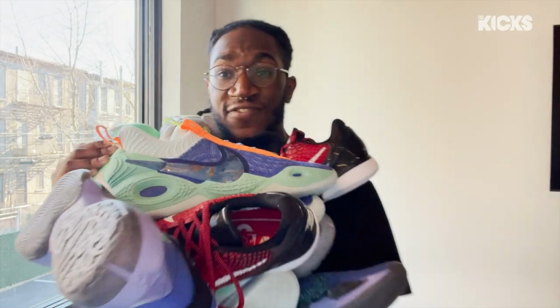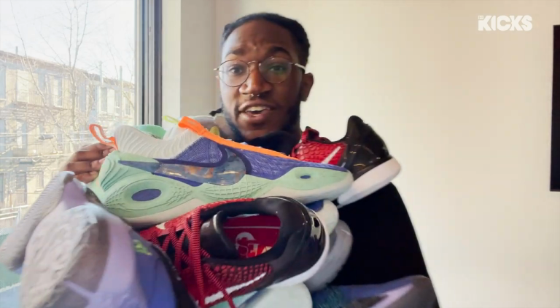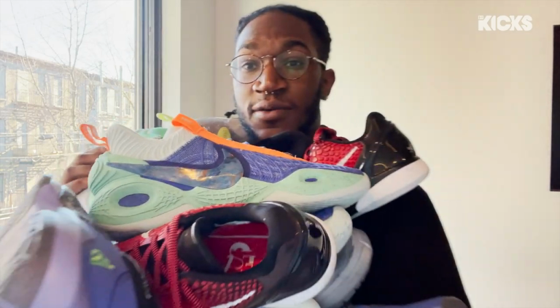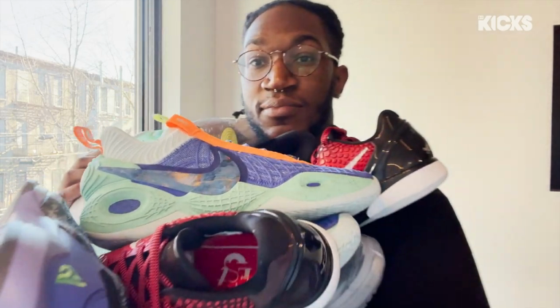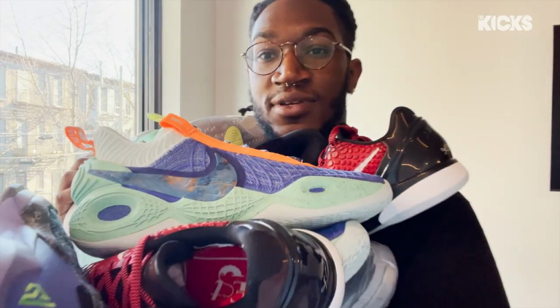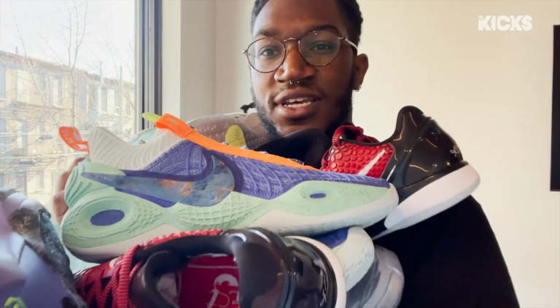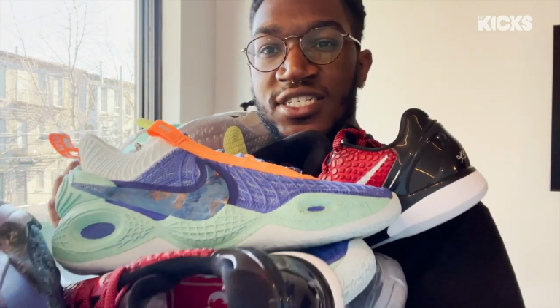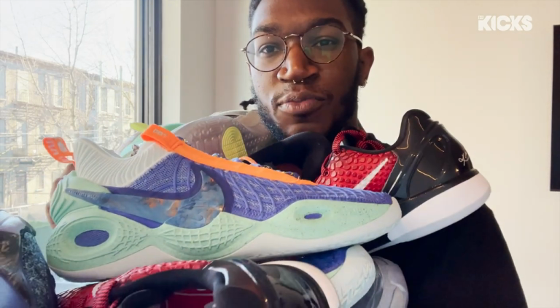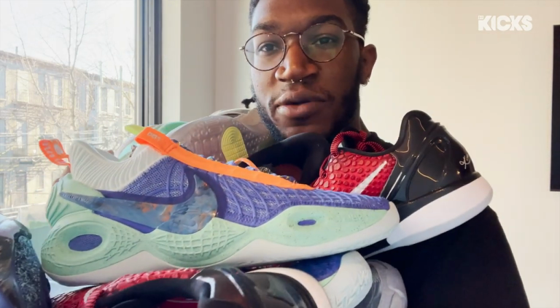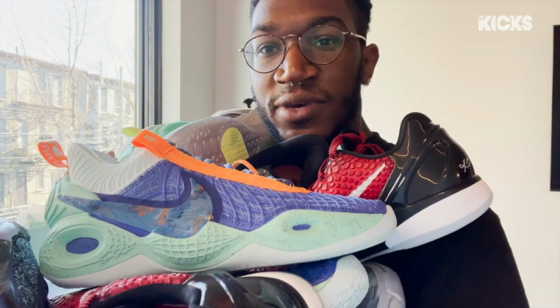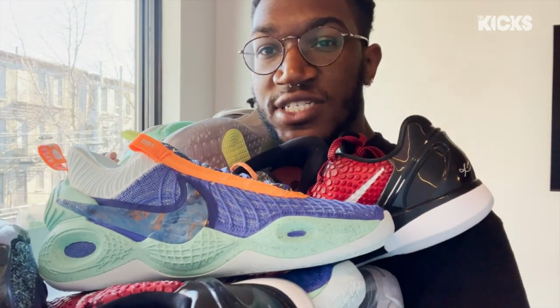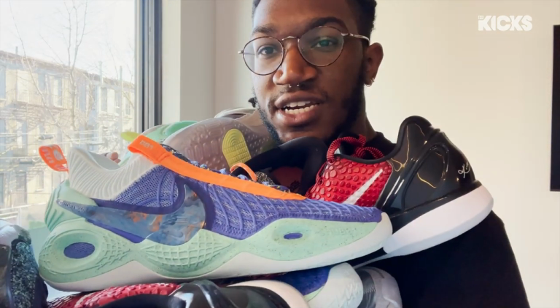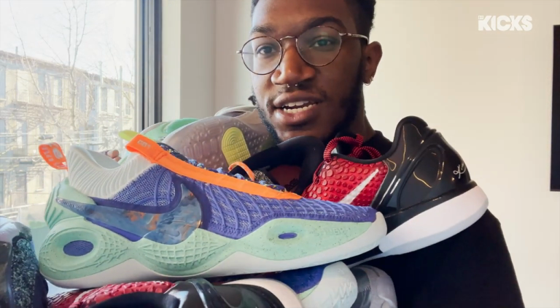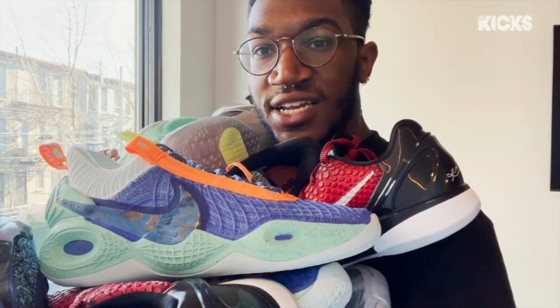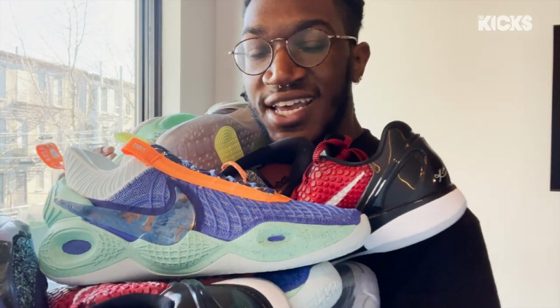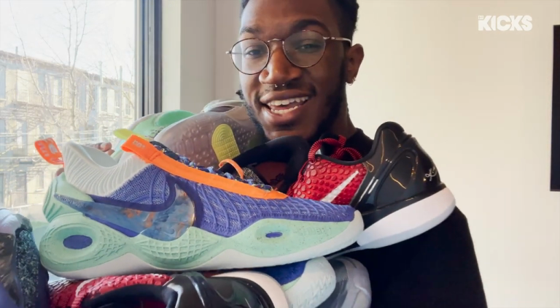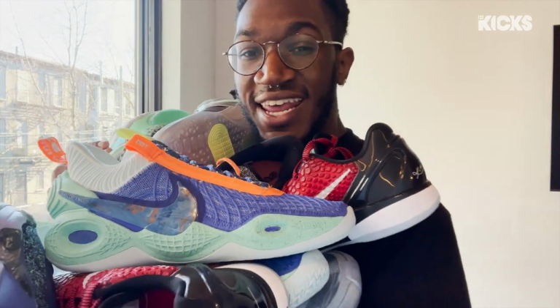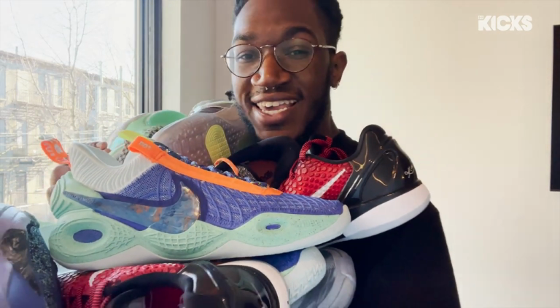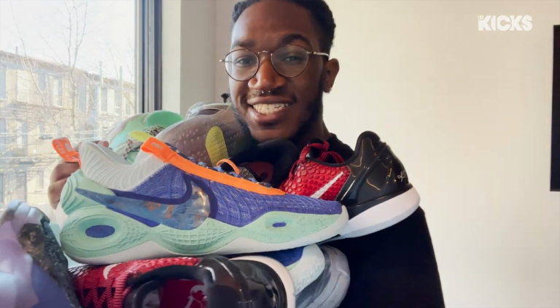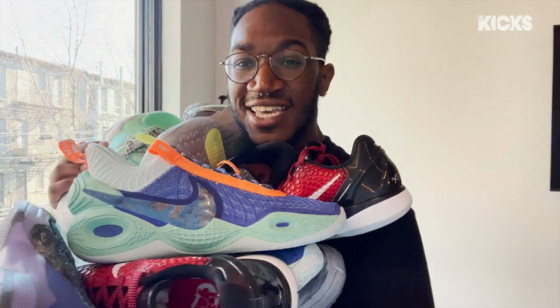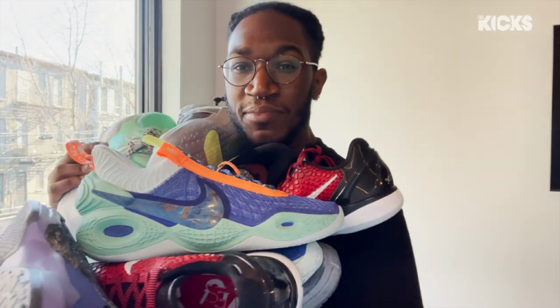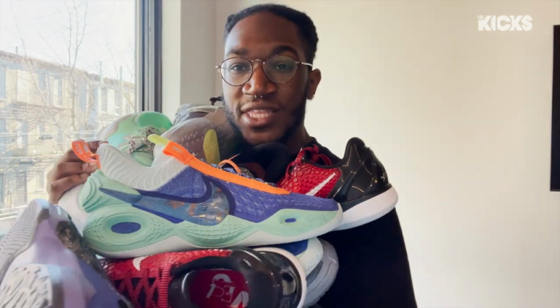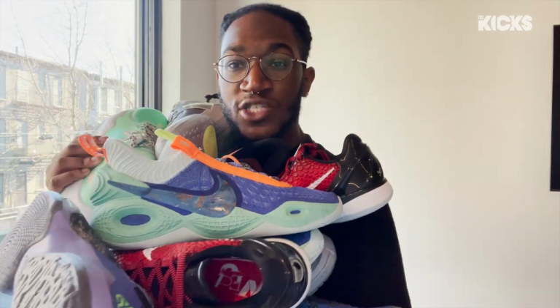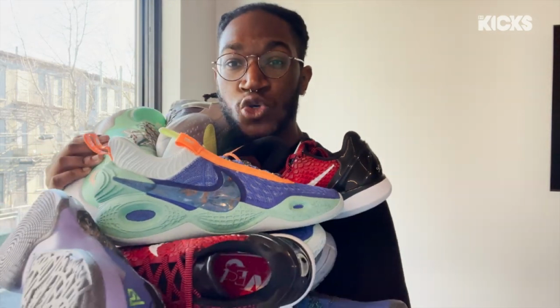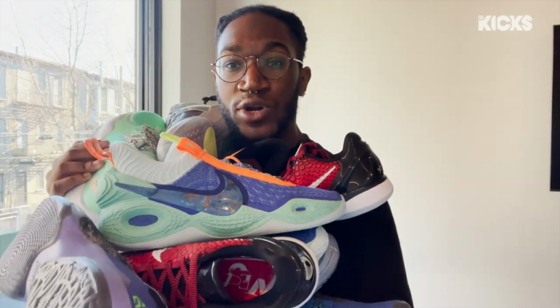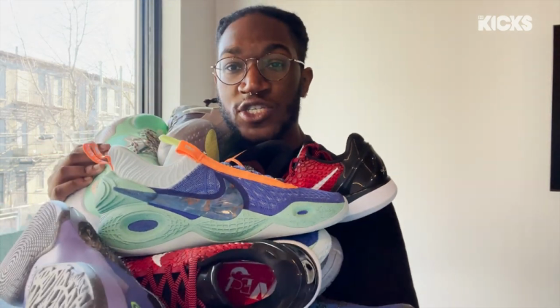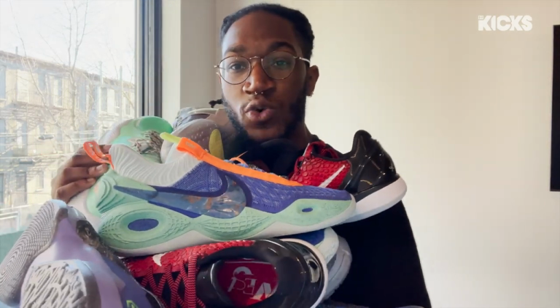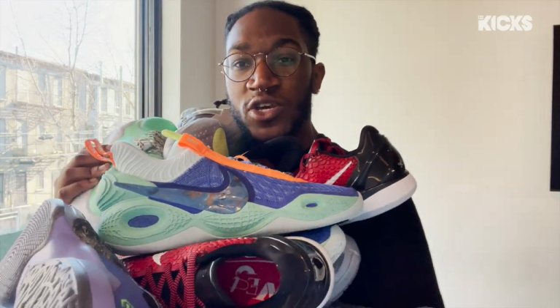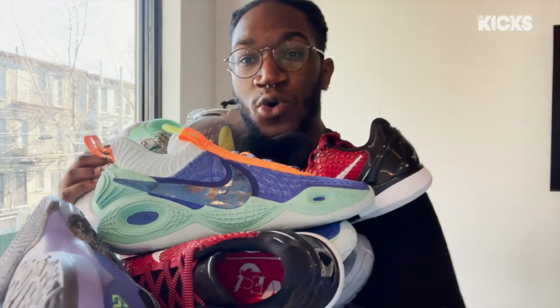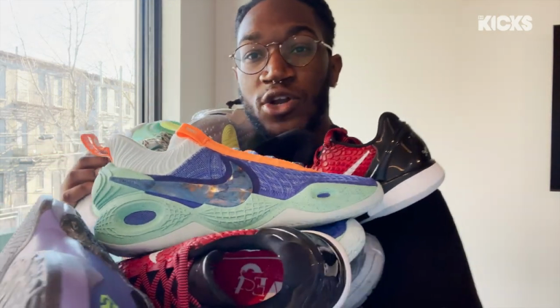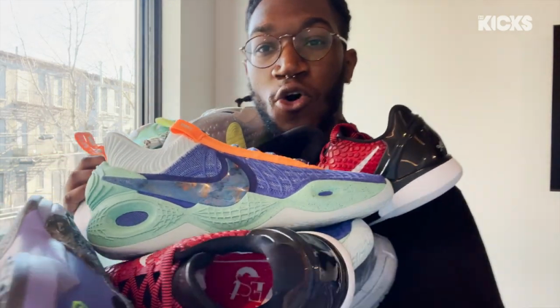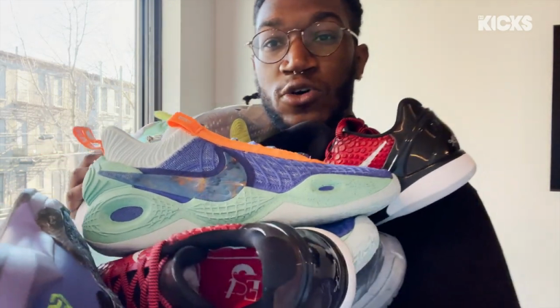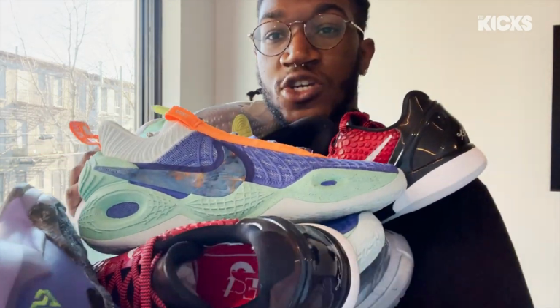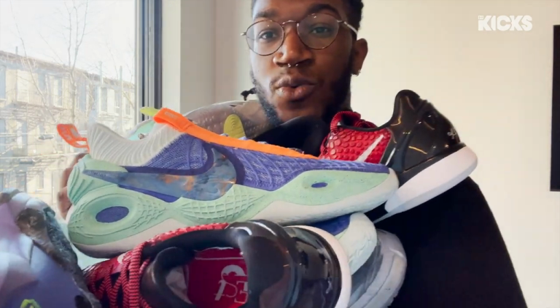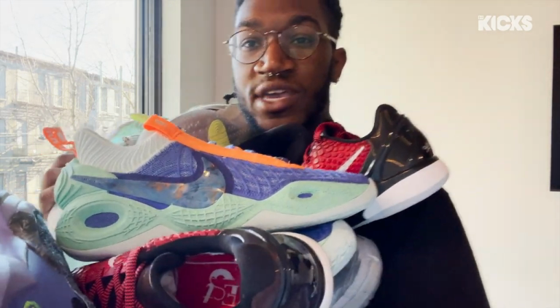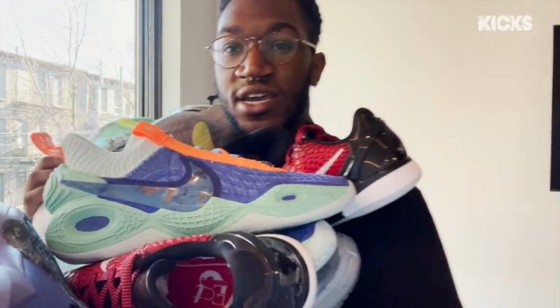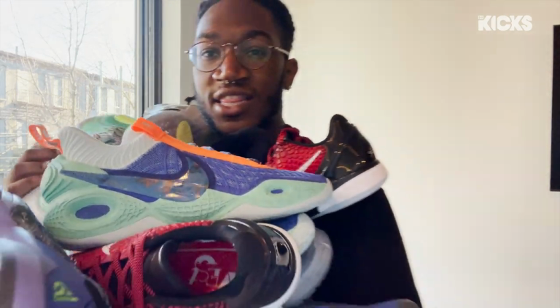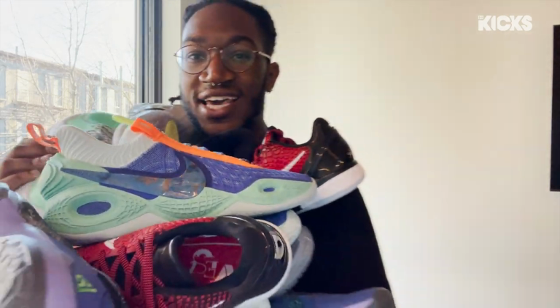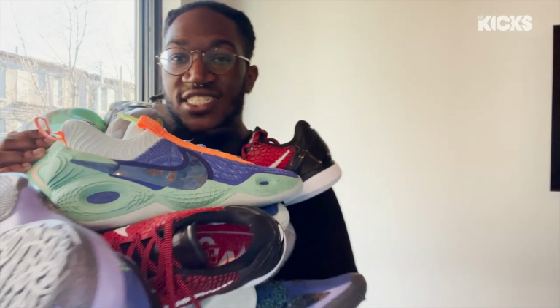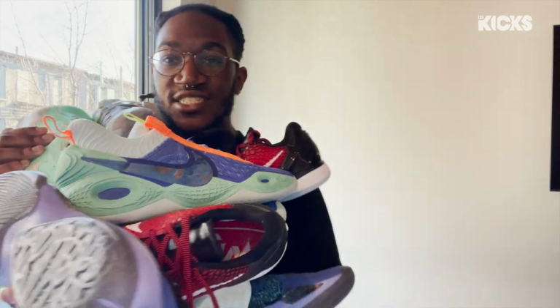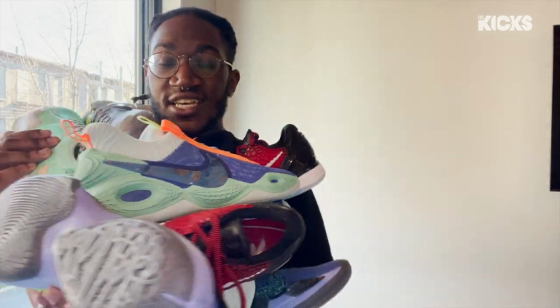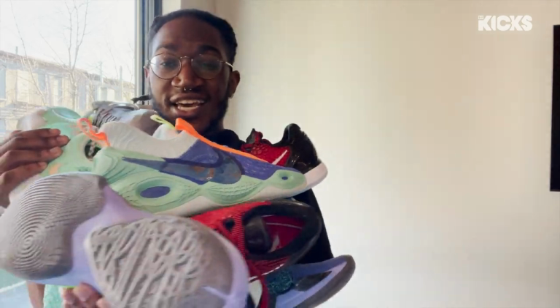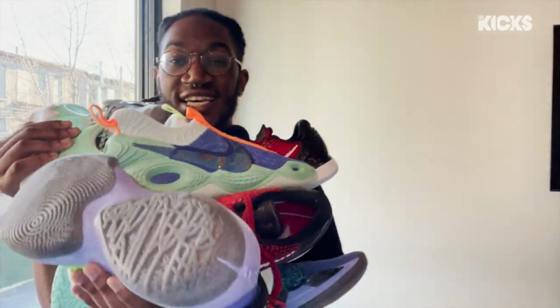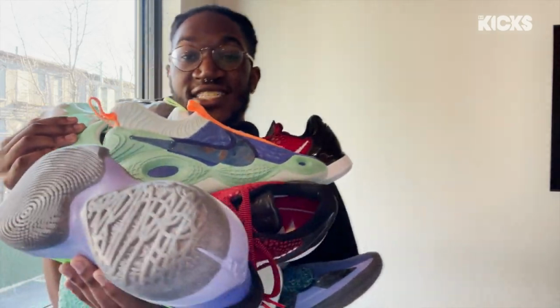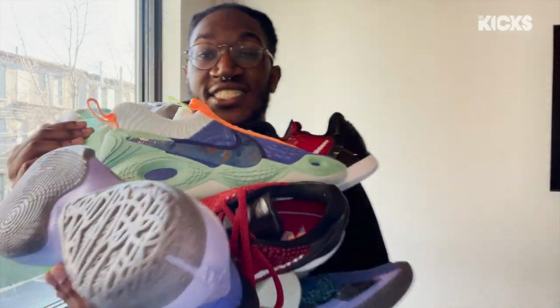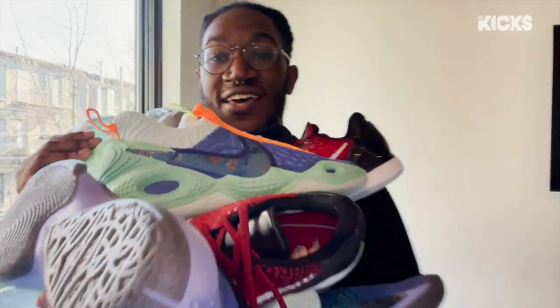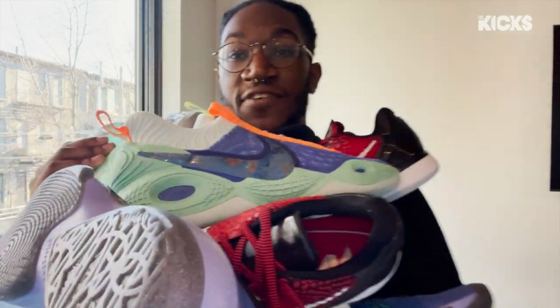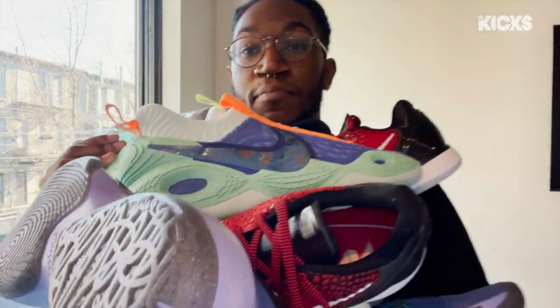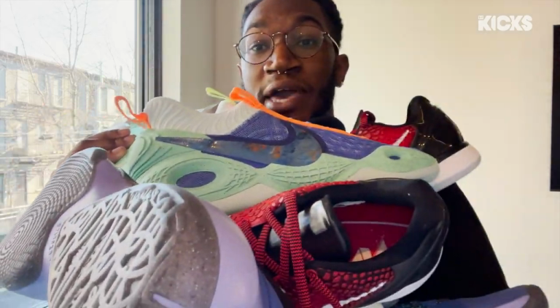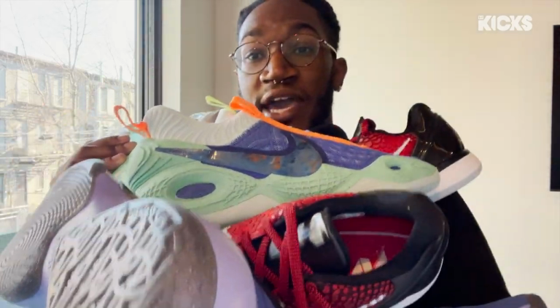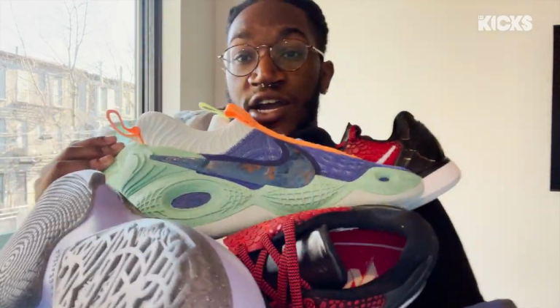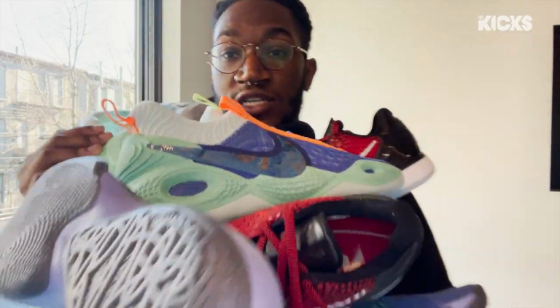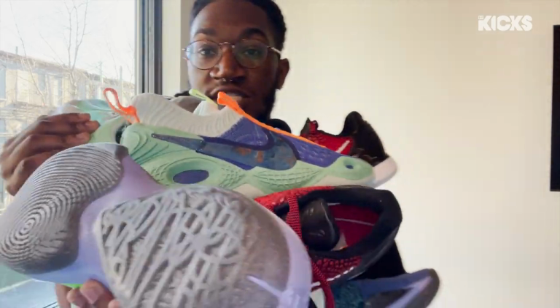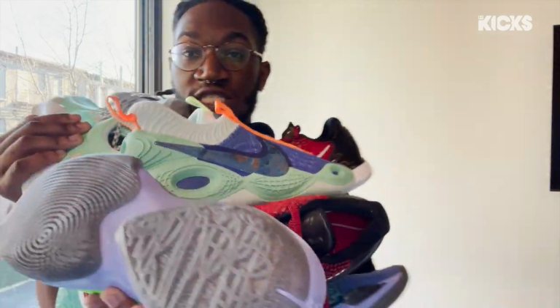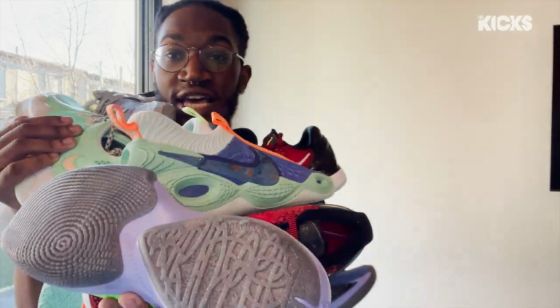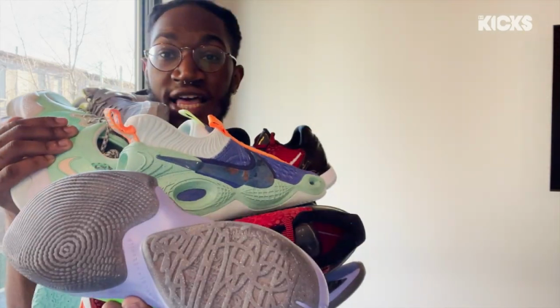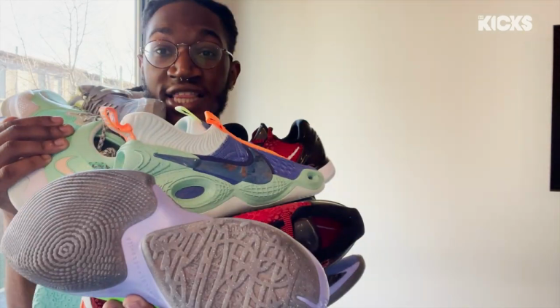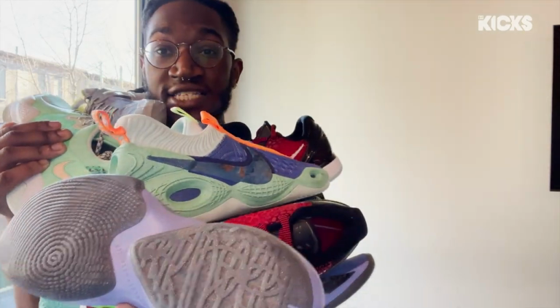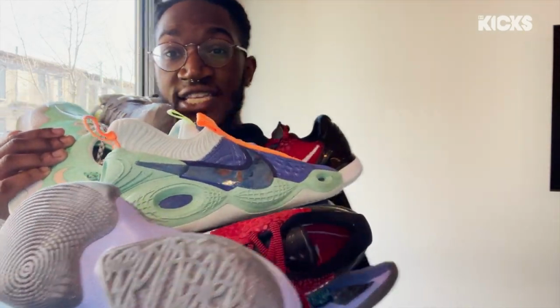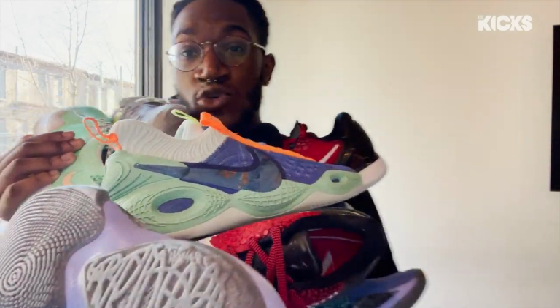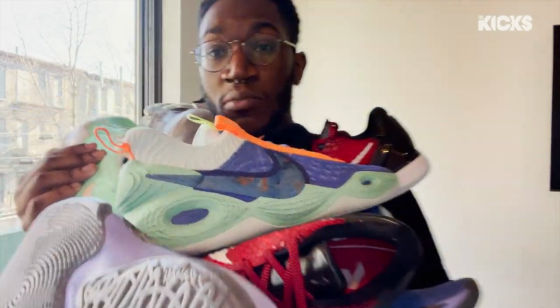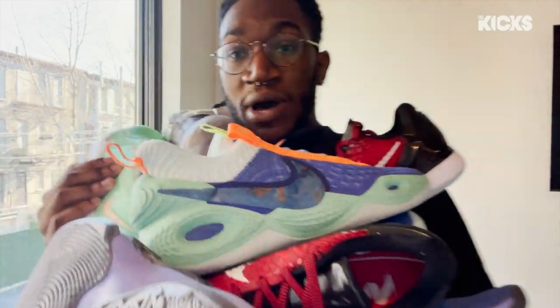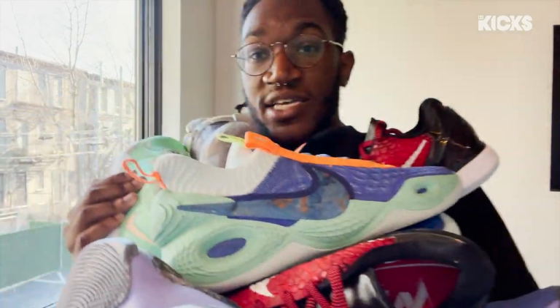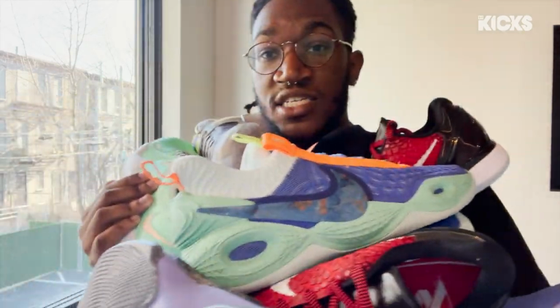KixFan, it's your boy Meech here. Nike sent me the 2021 All-Star Rican collection, seven pairs. Let's get to unboxing.